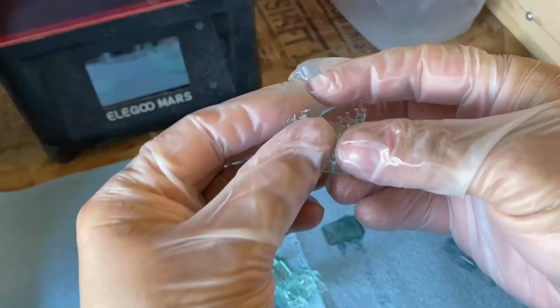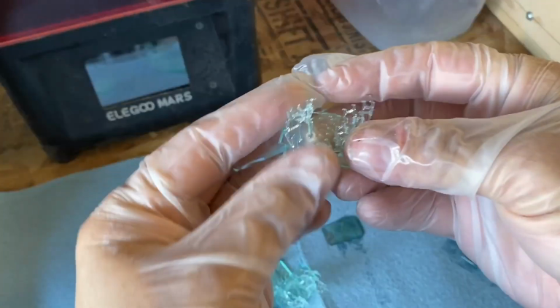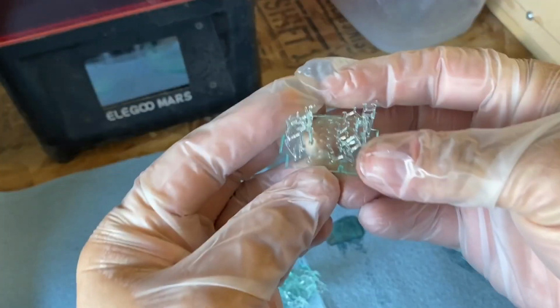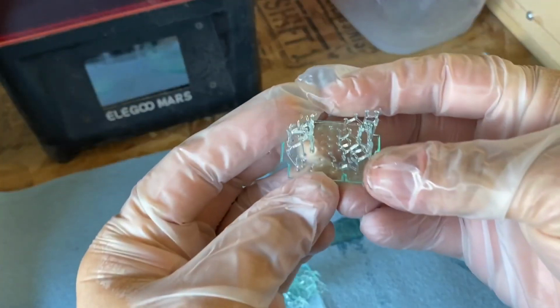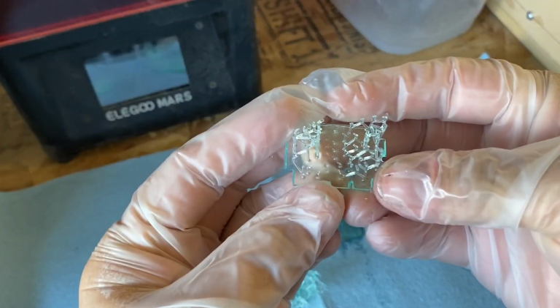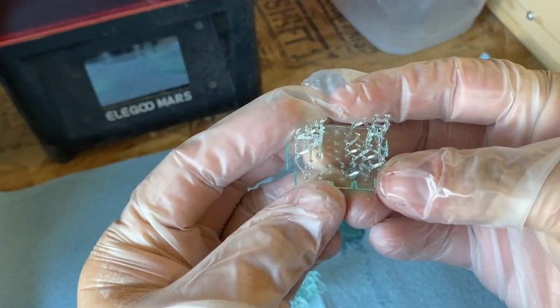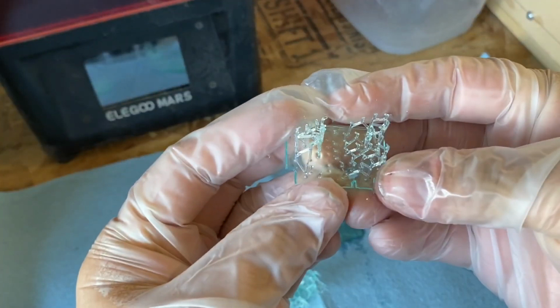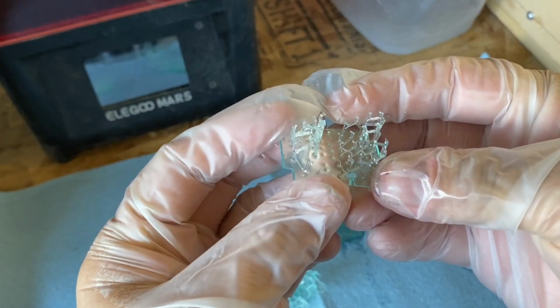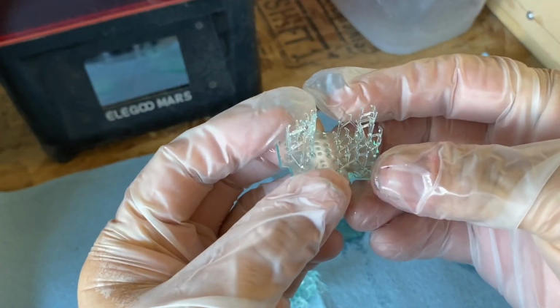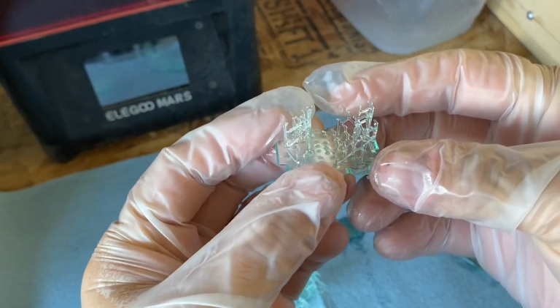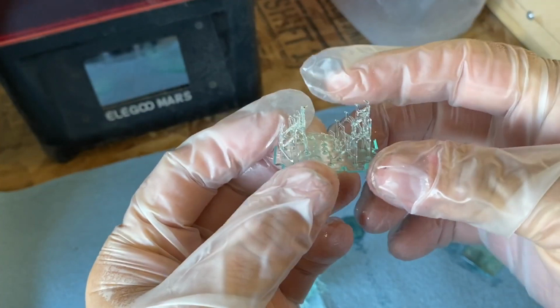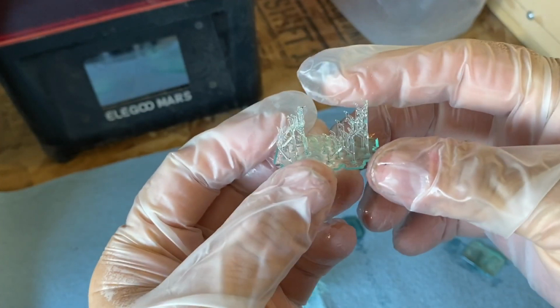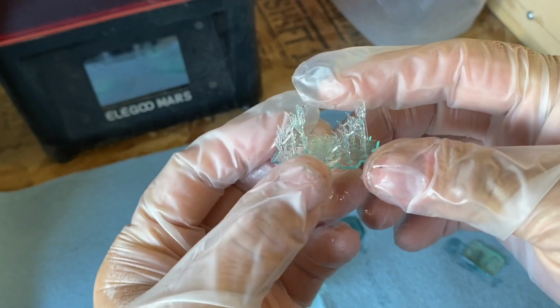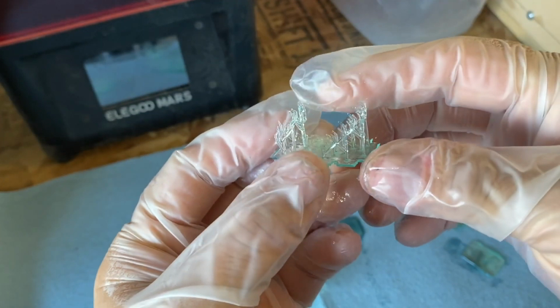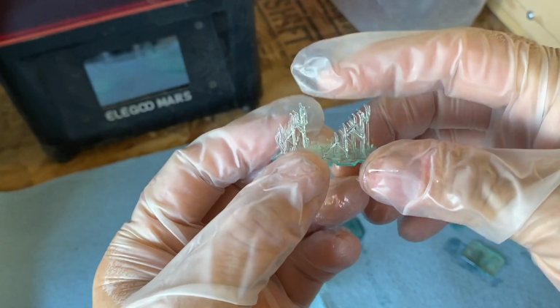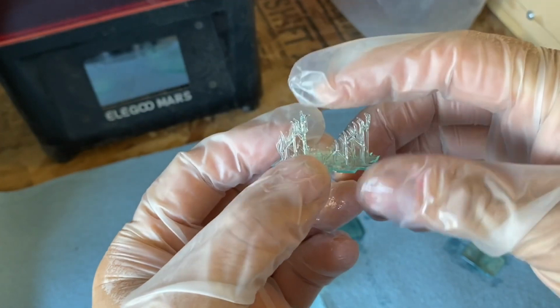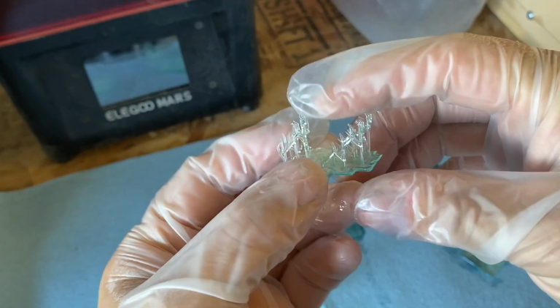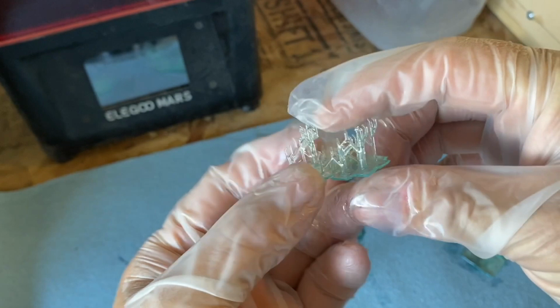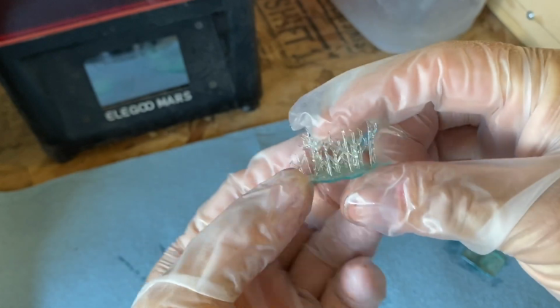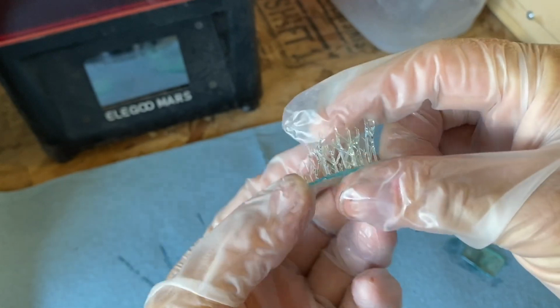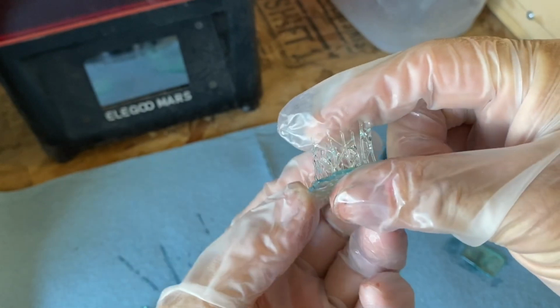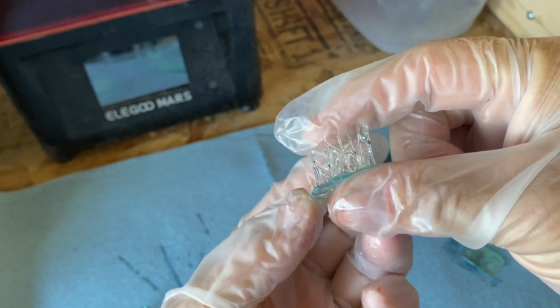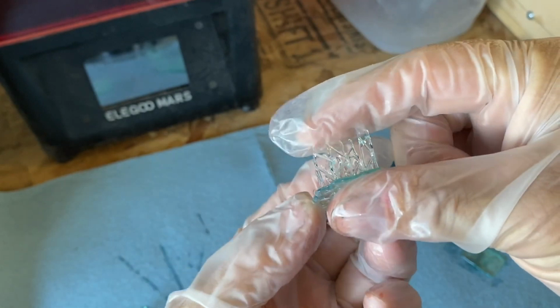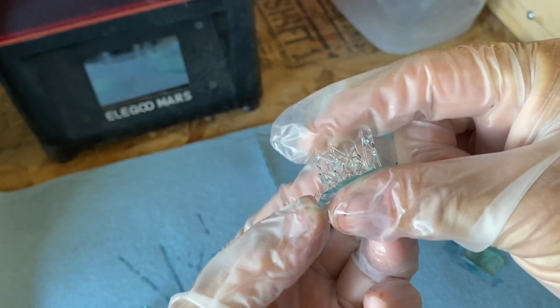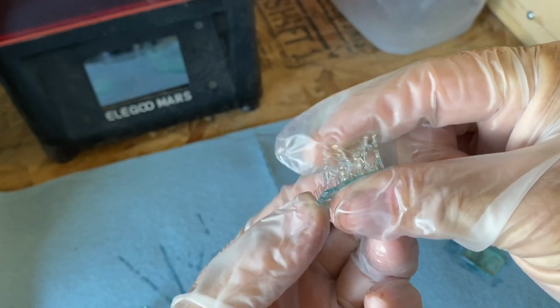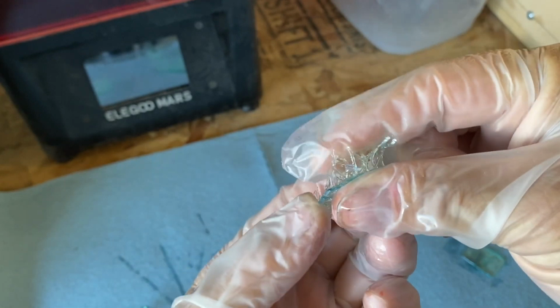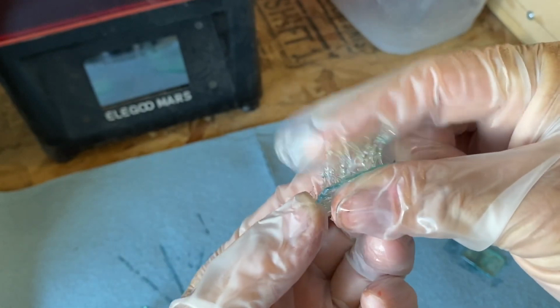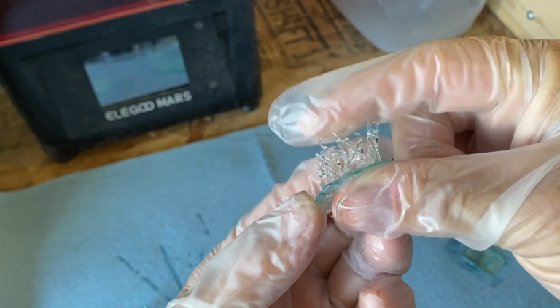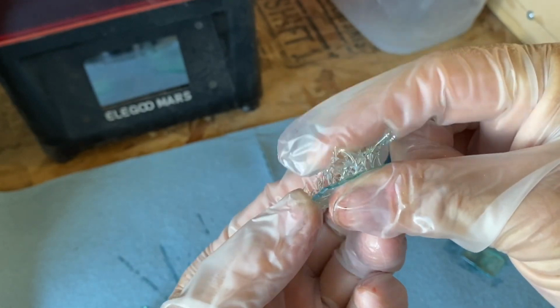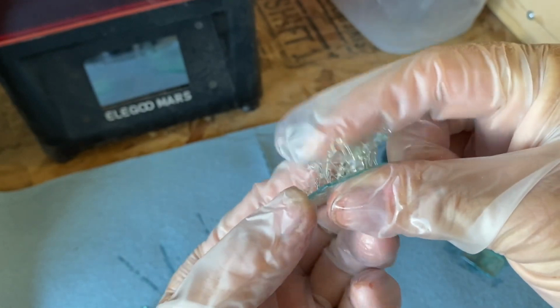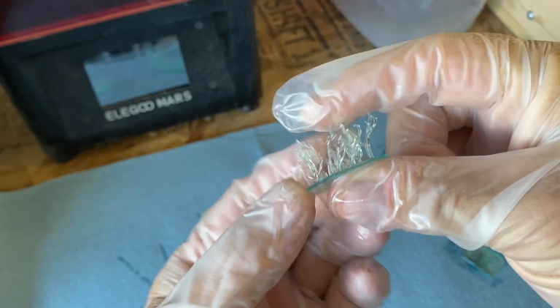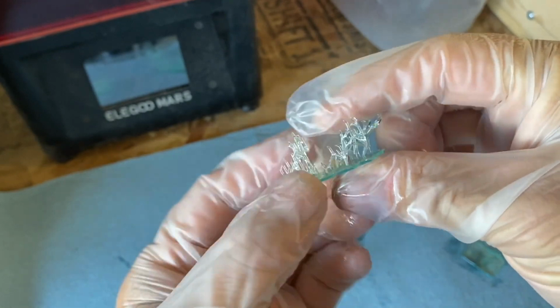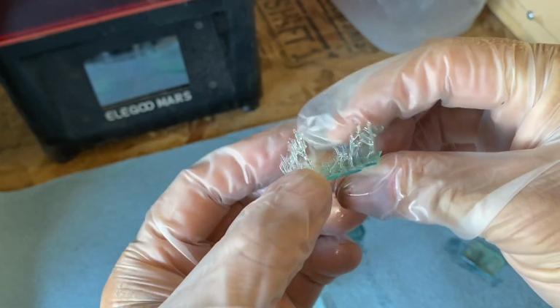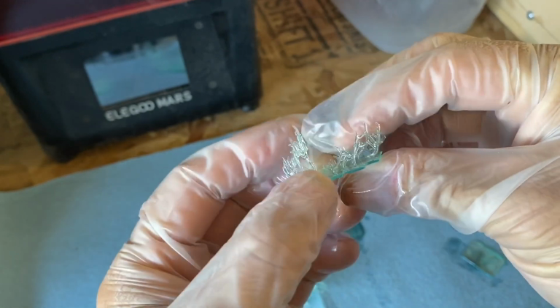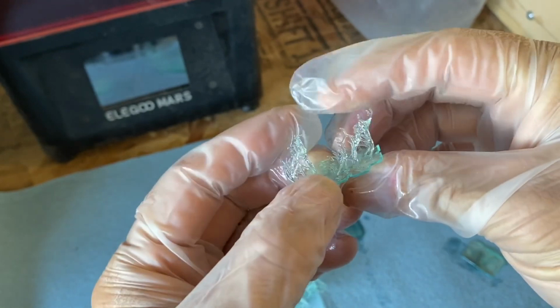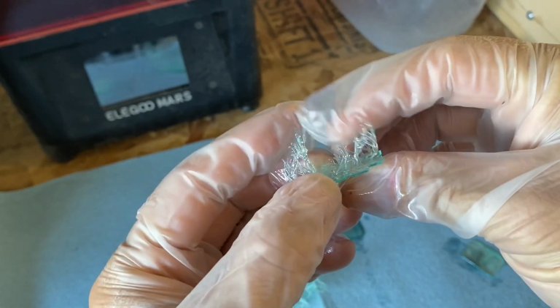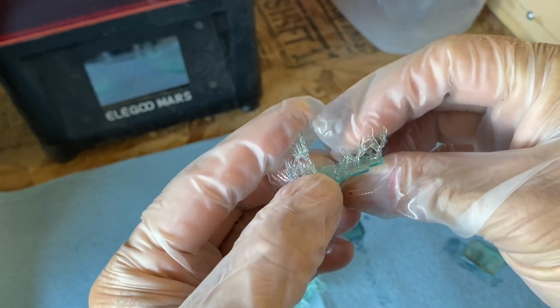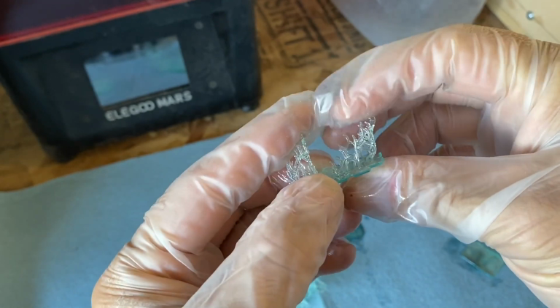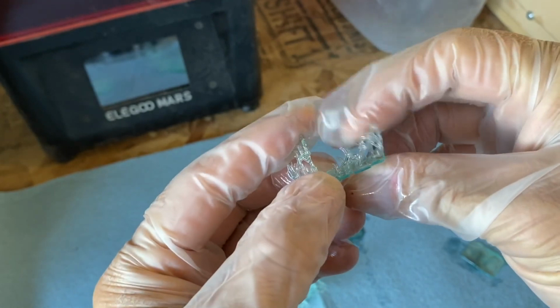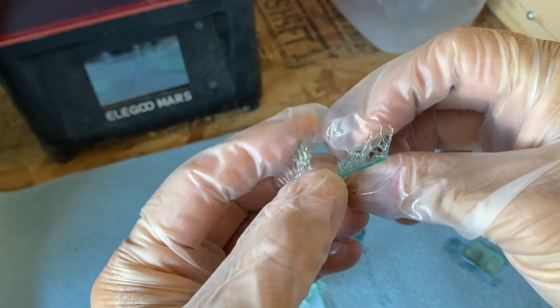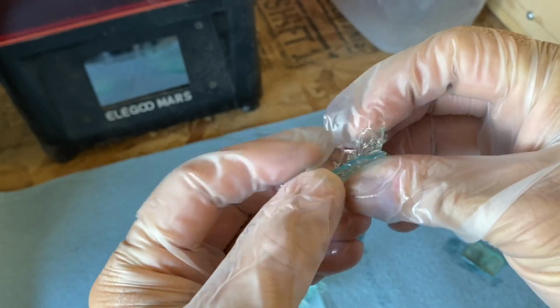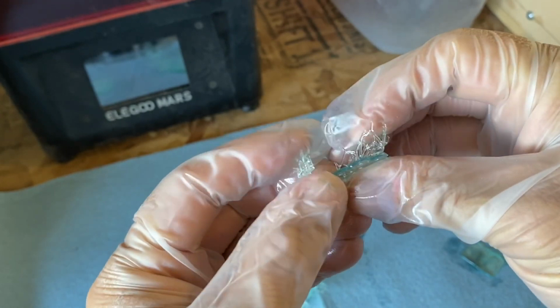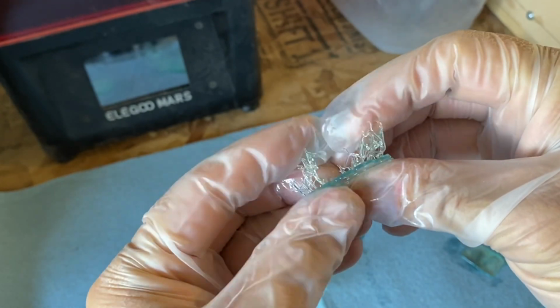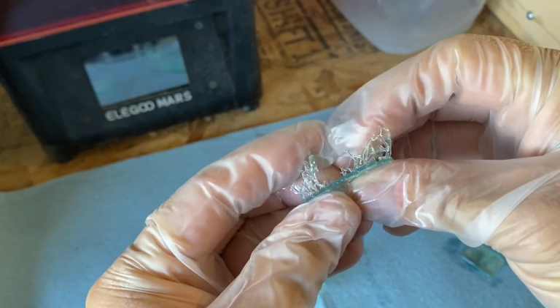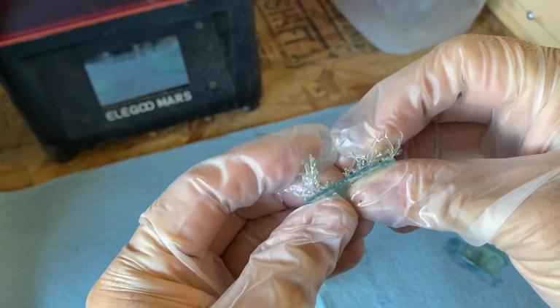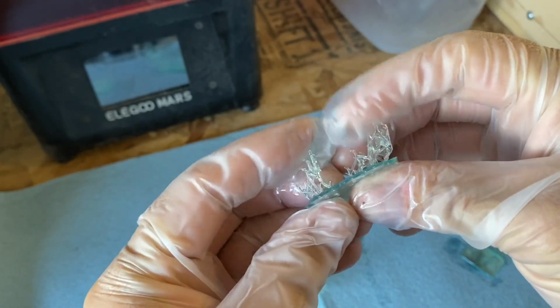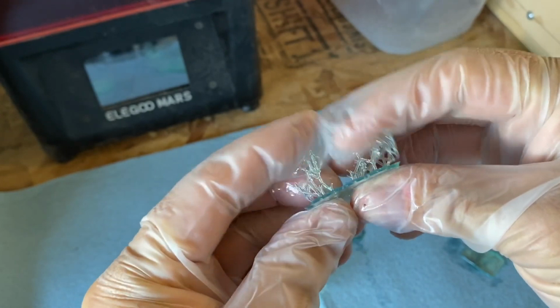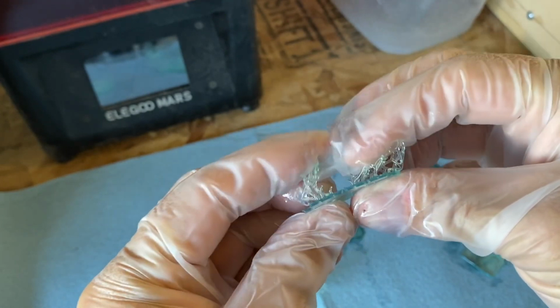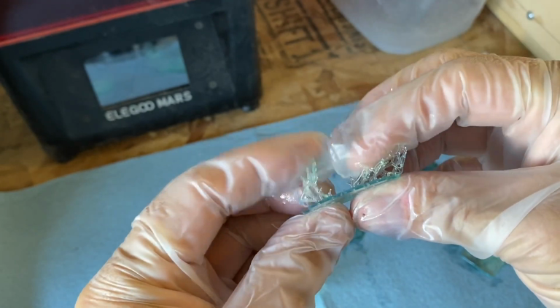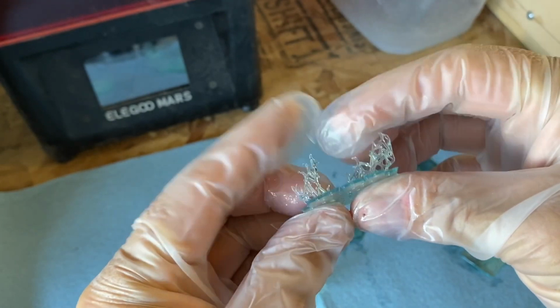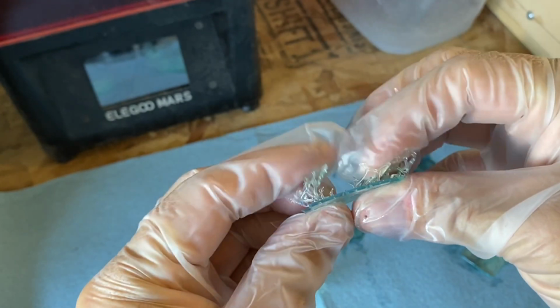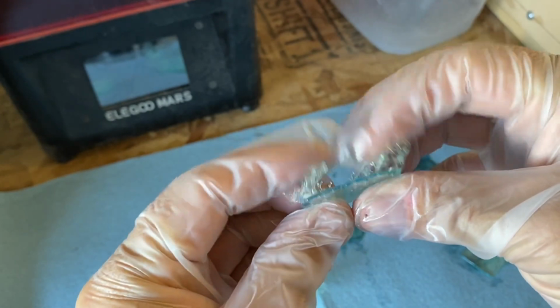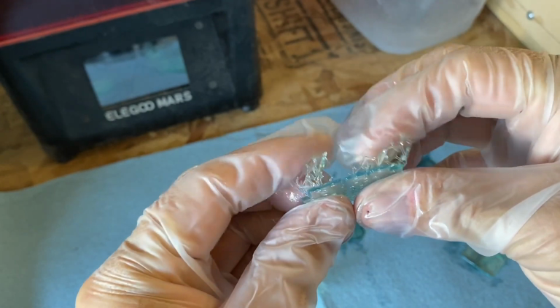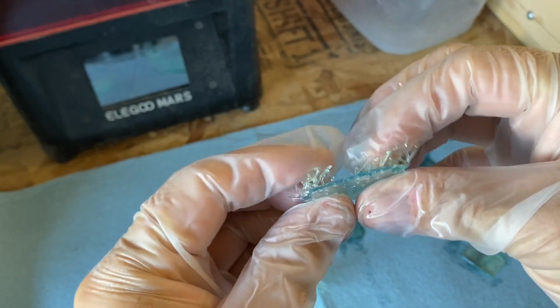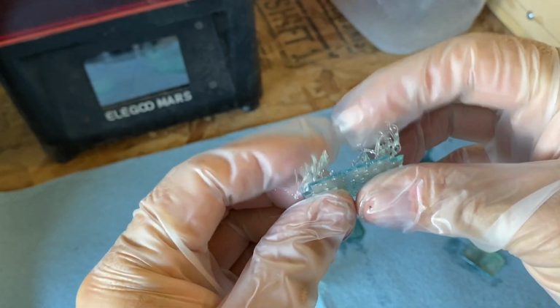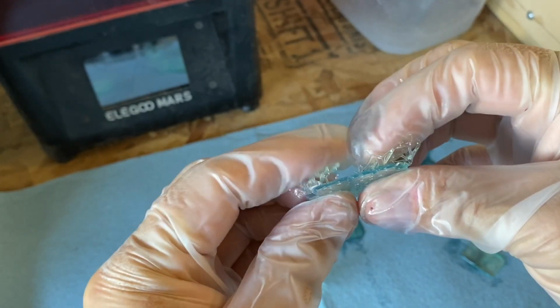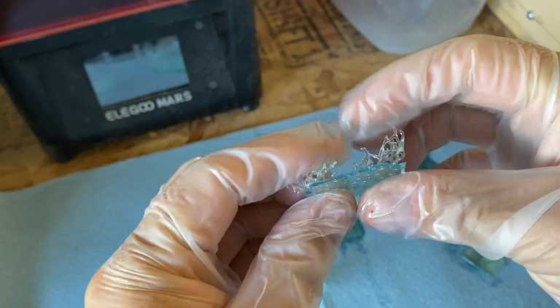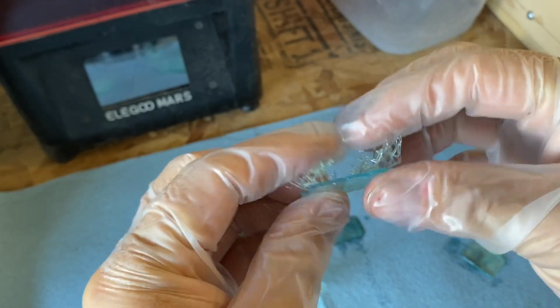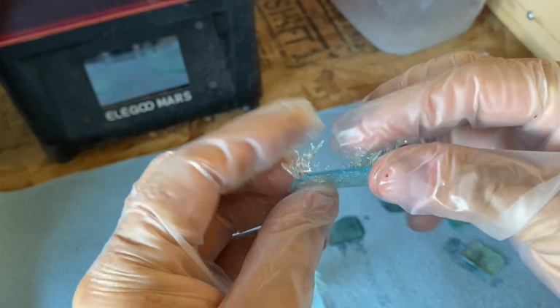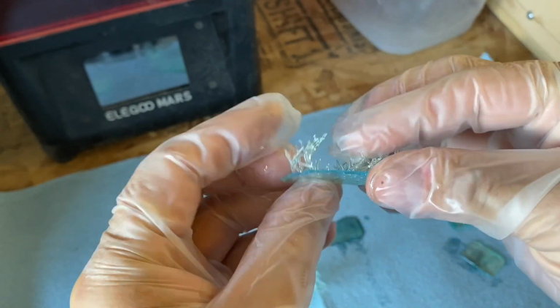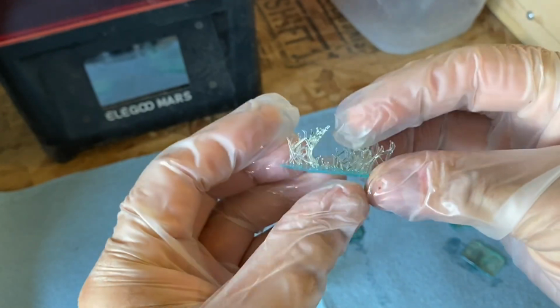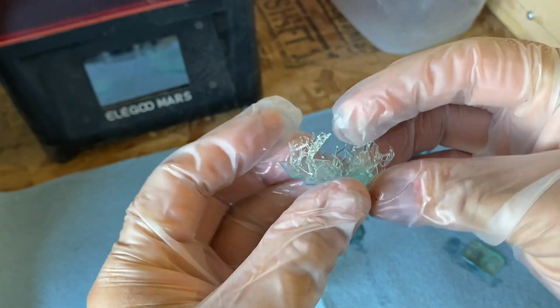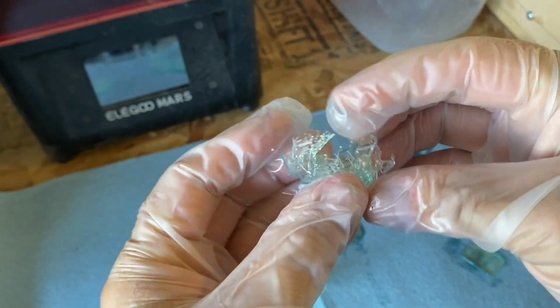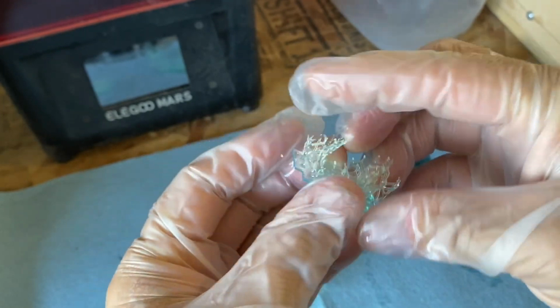Here's the reason this thing failed — look how pliable these supports are. They can't support anything.